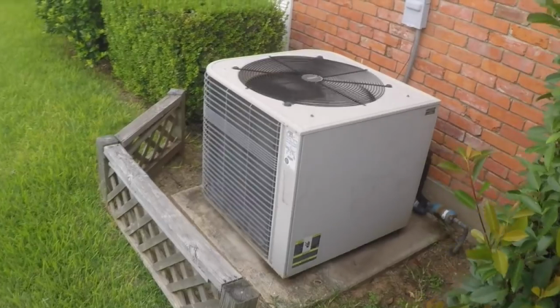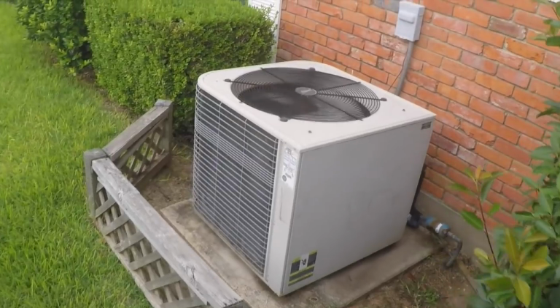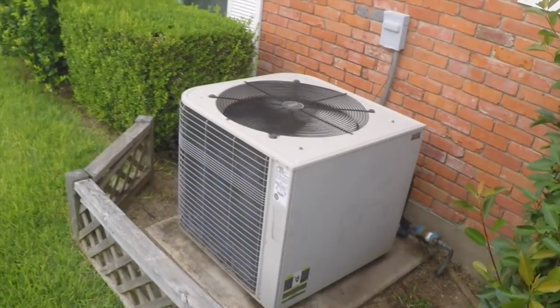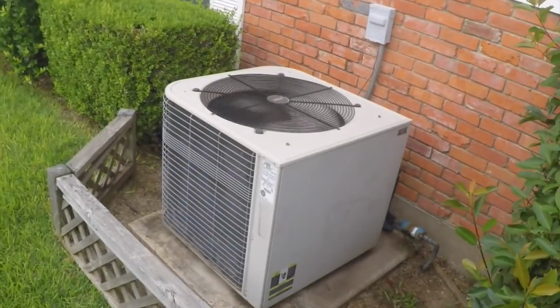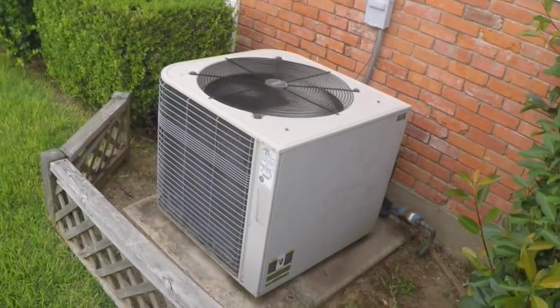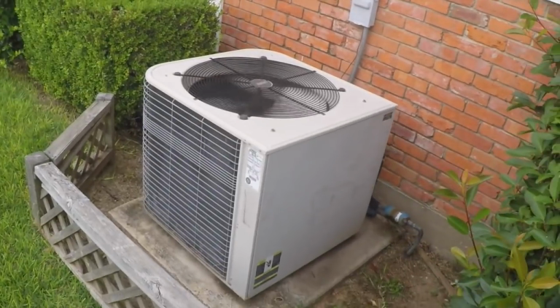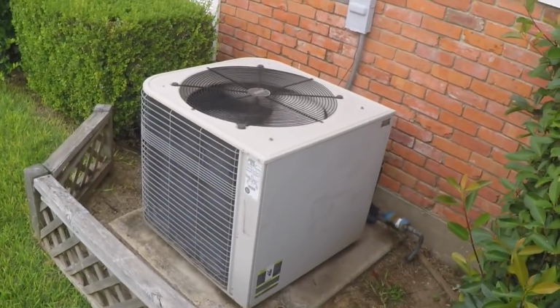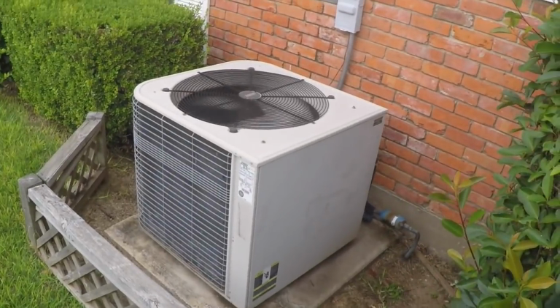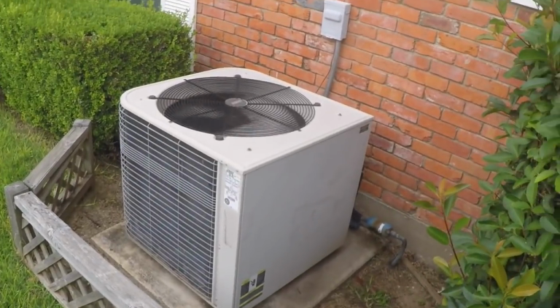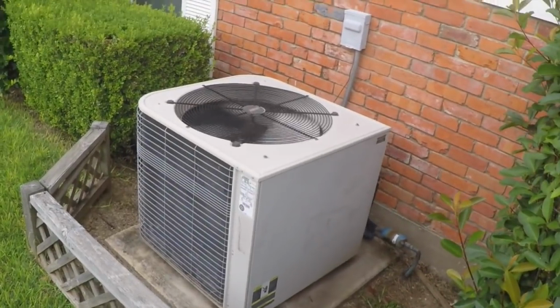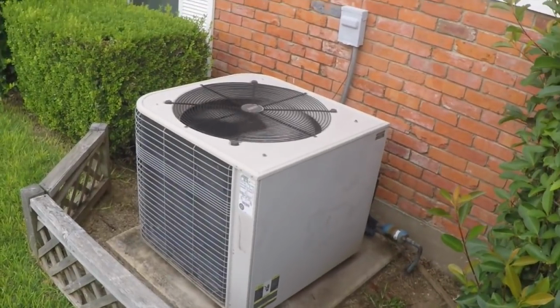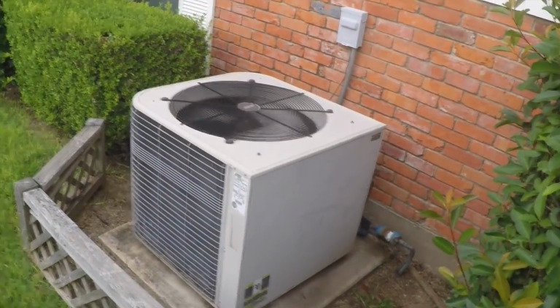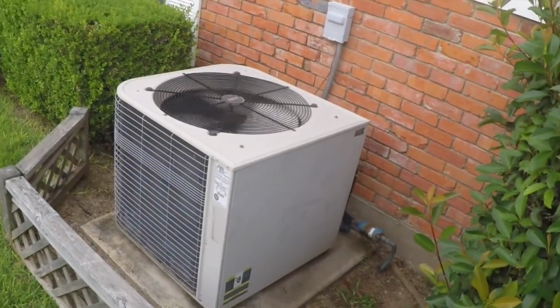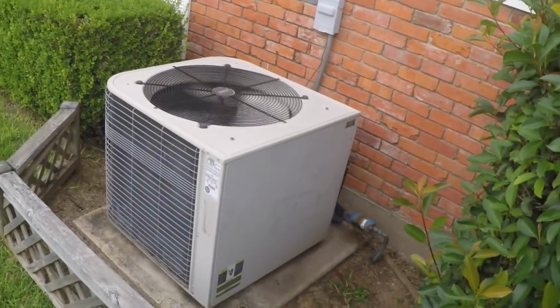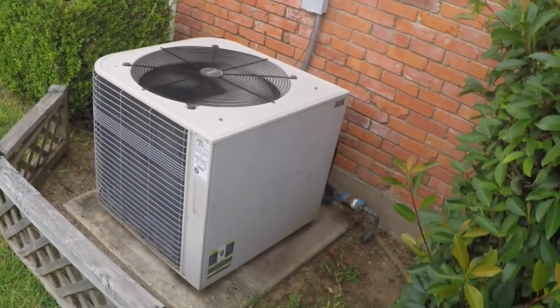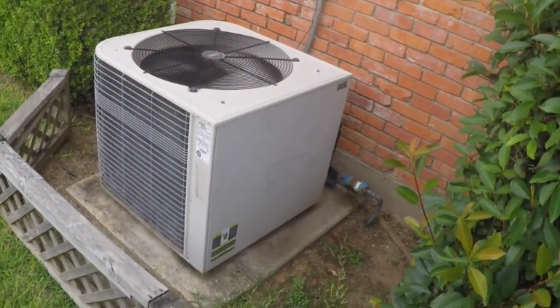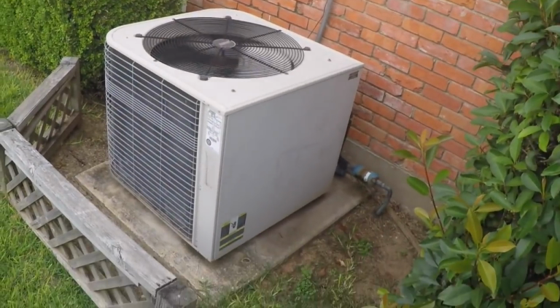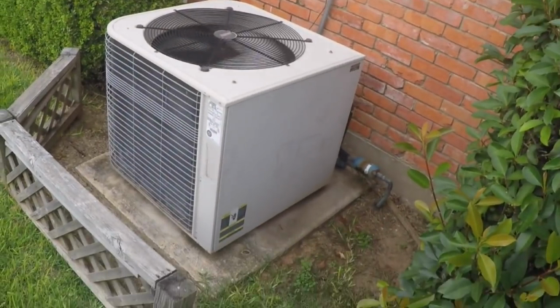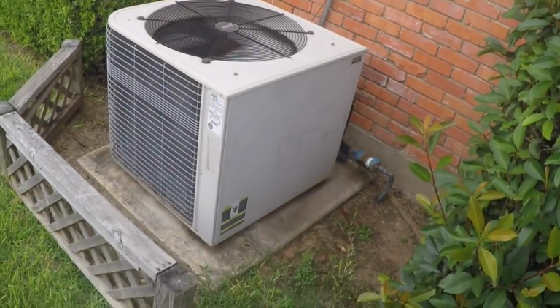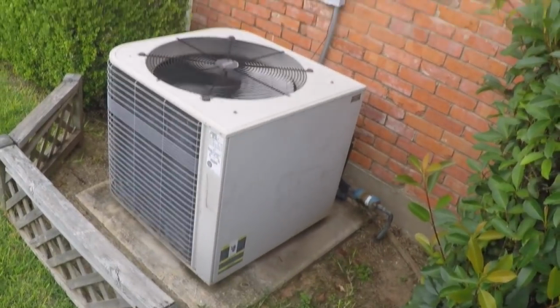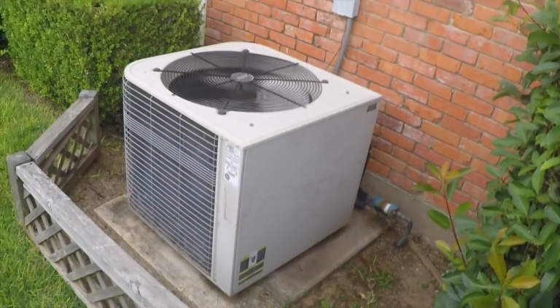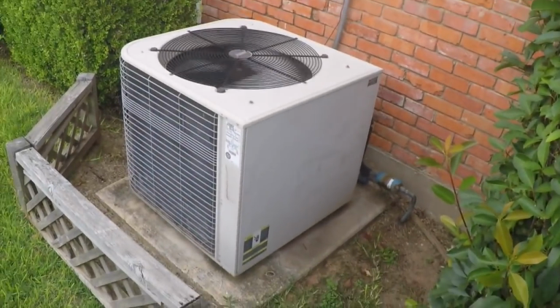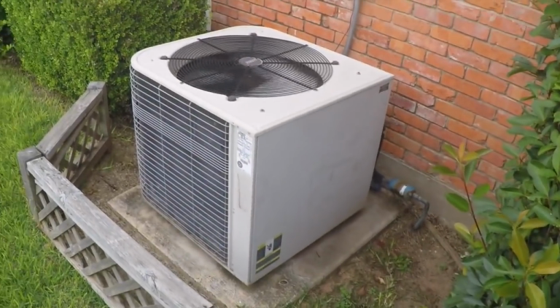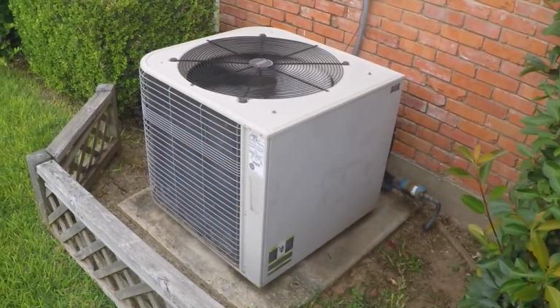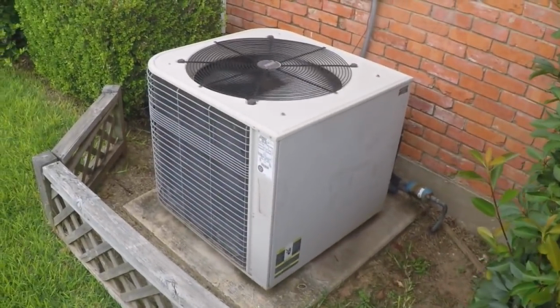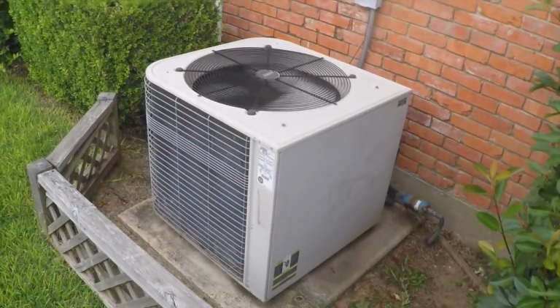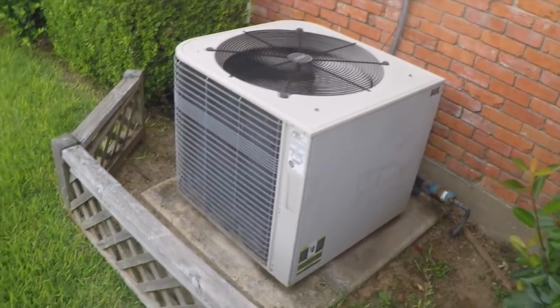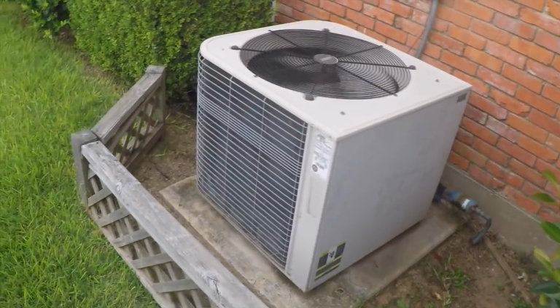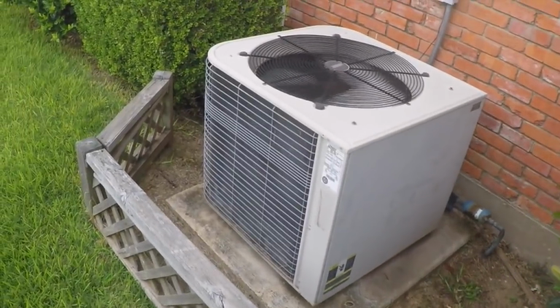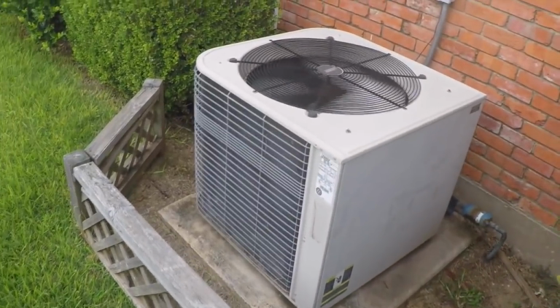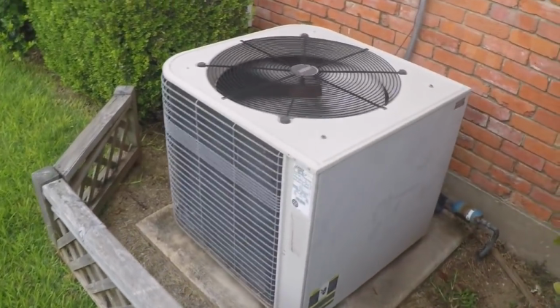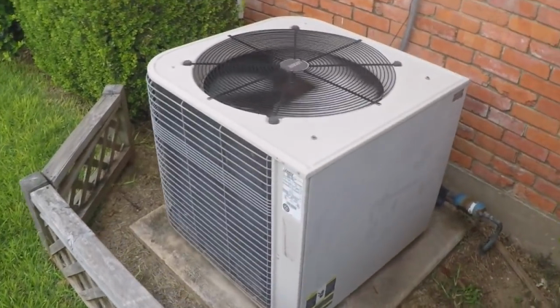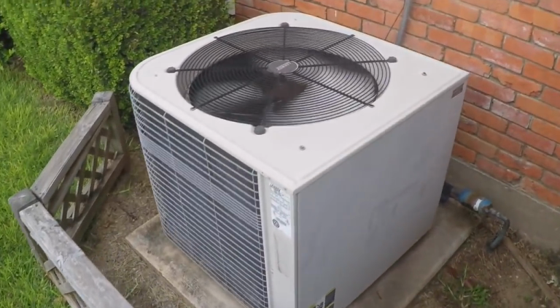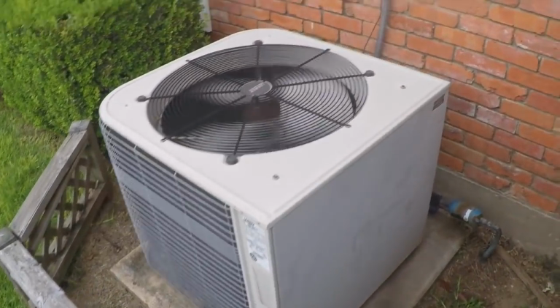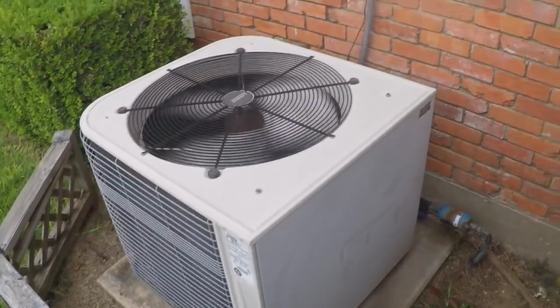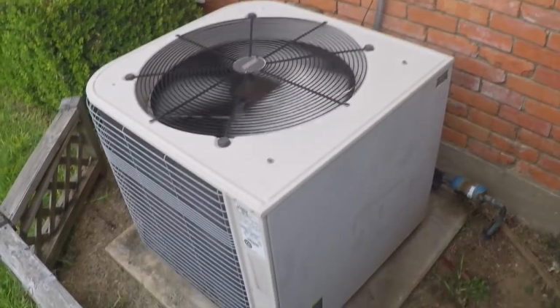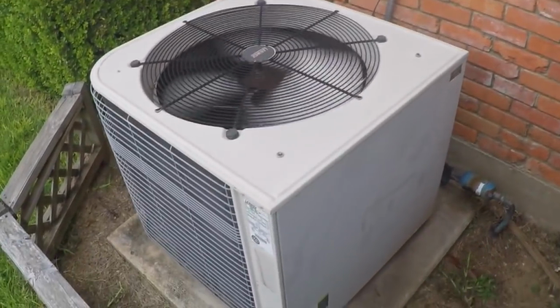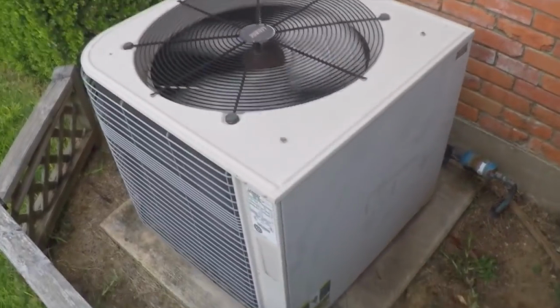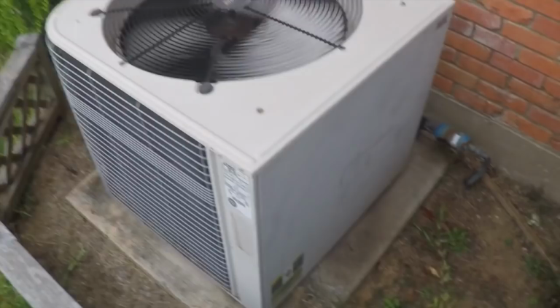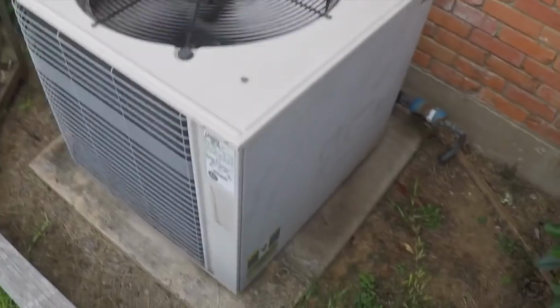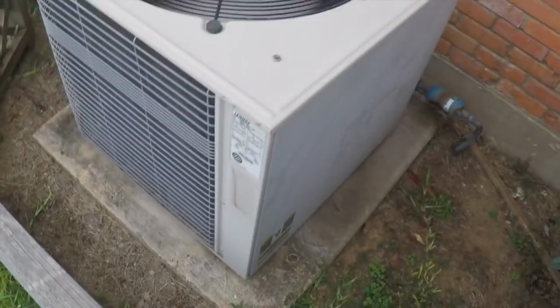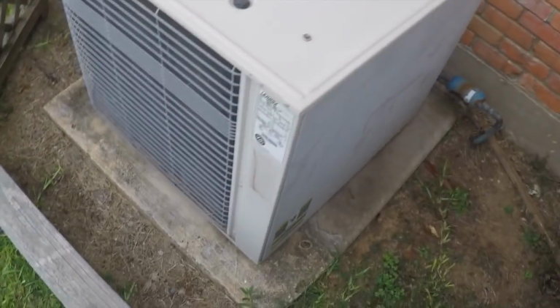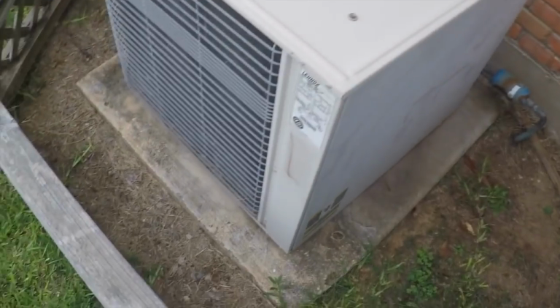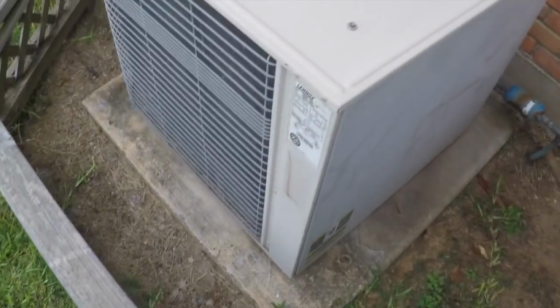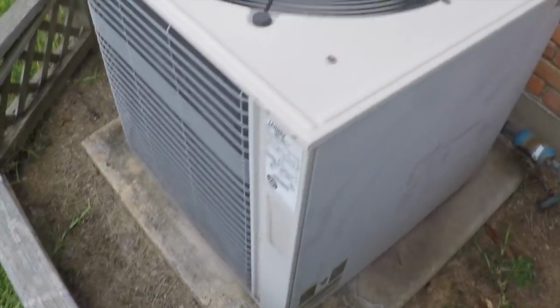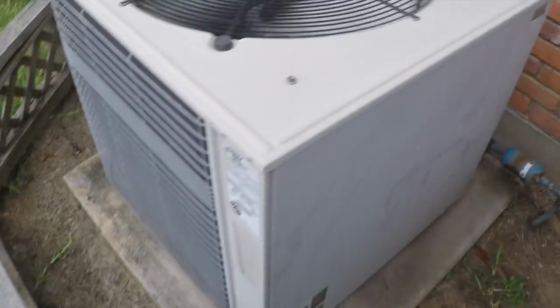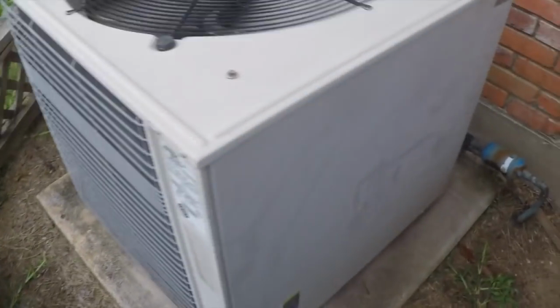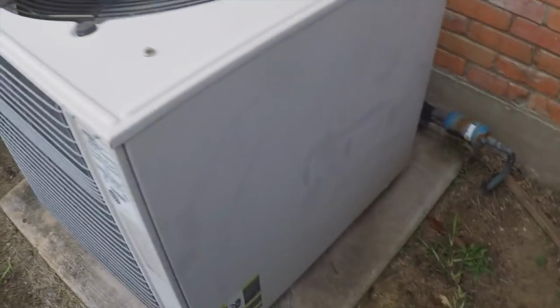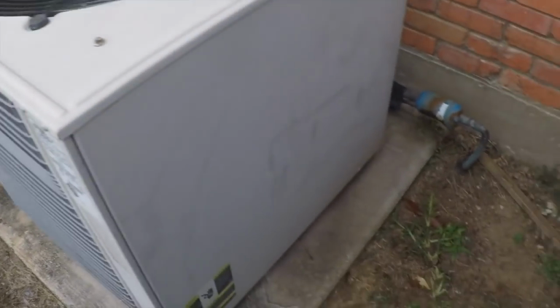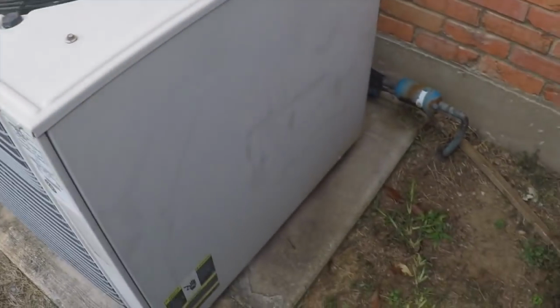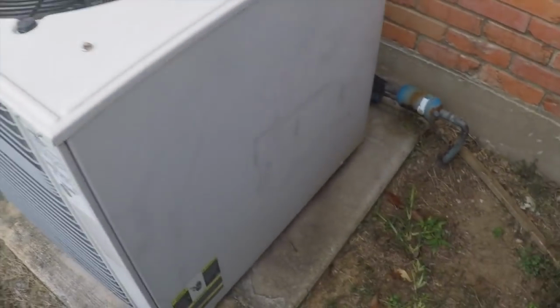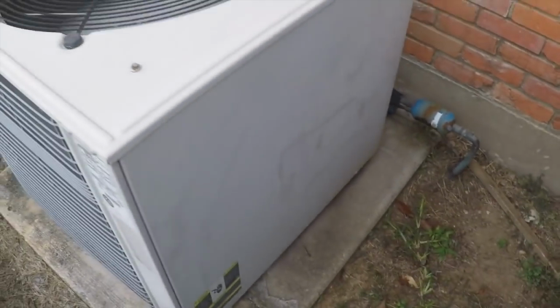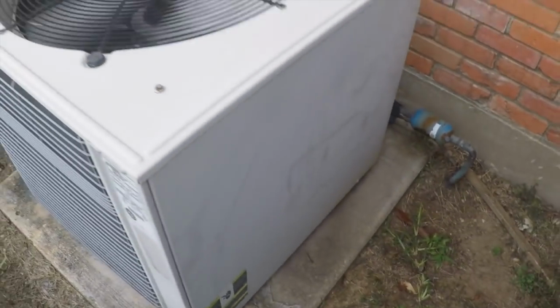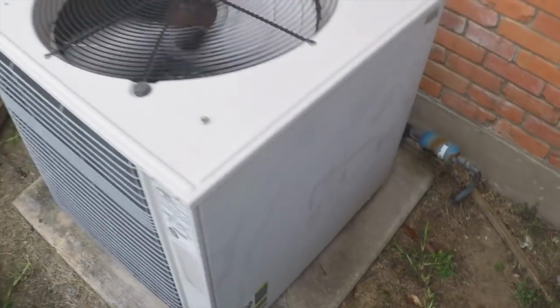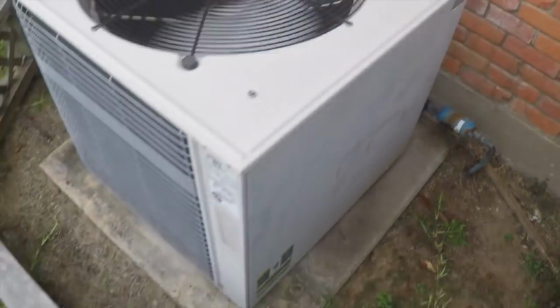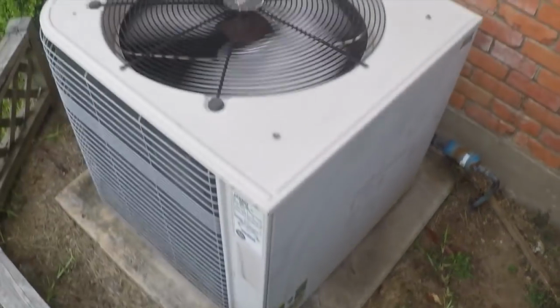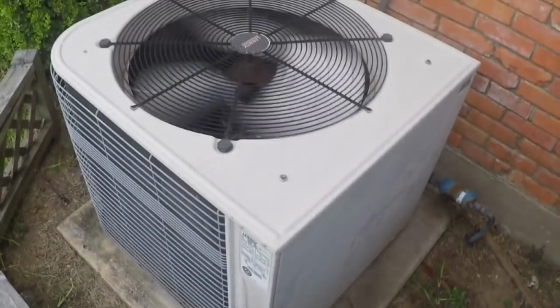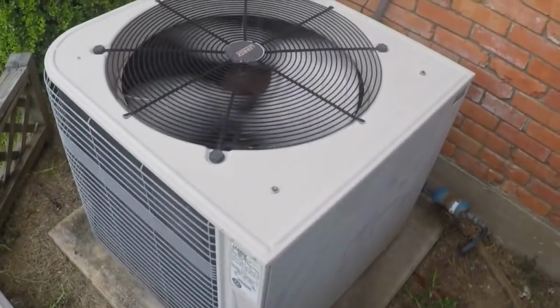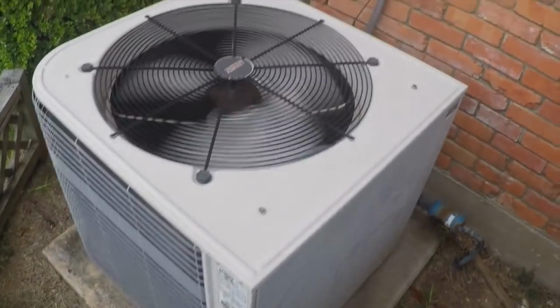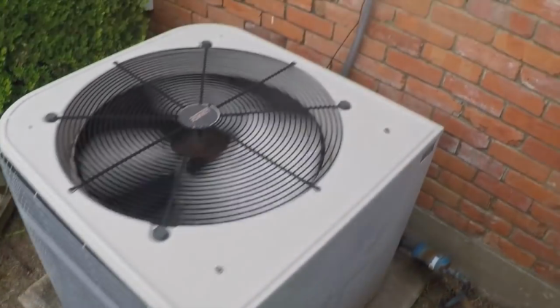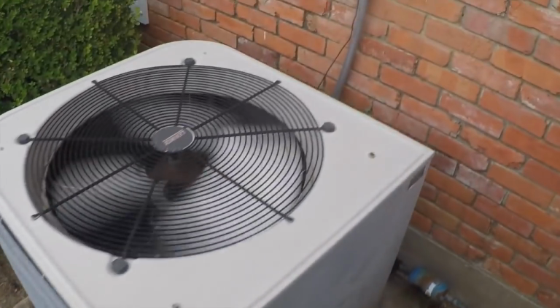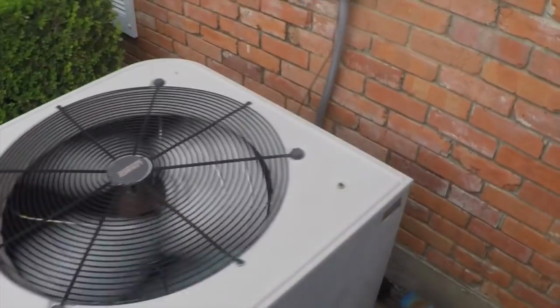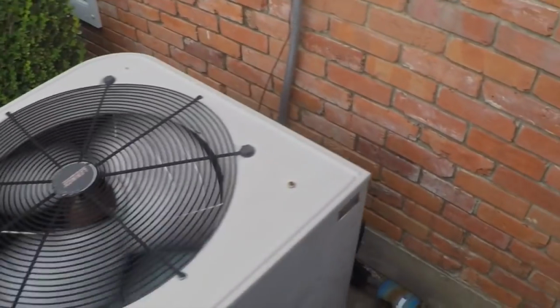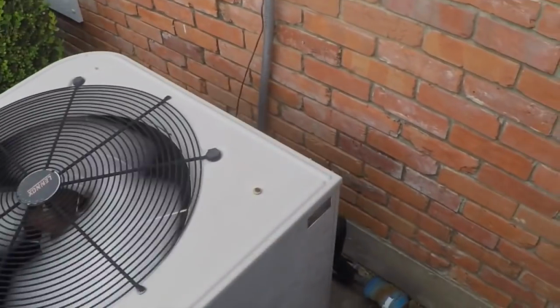Alright guys, we have us an overtime service call here. Thought I'd take y'all along for the ride.